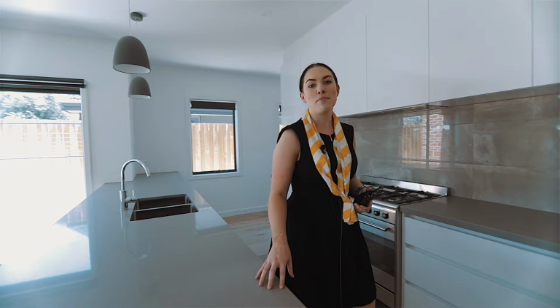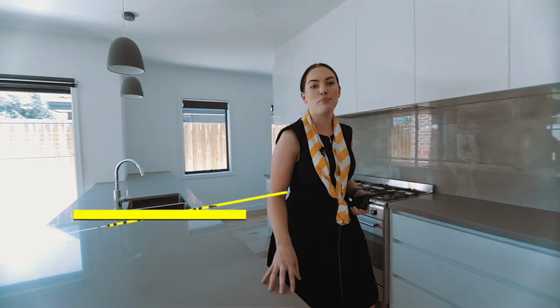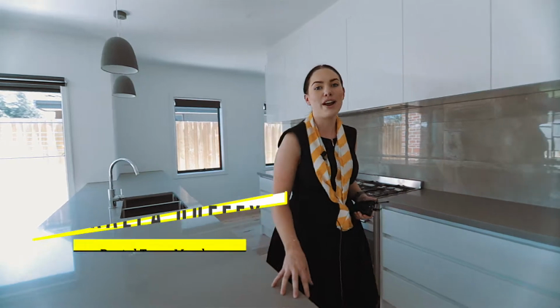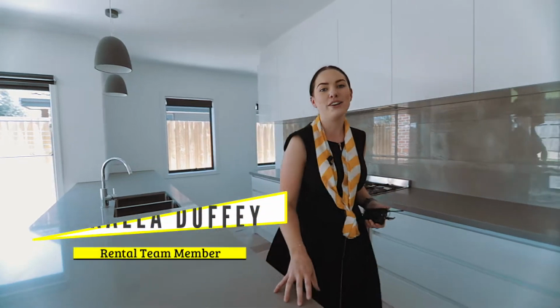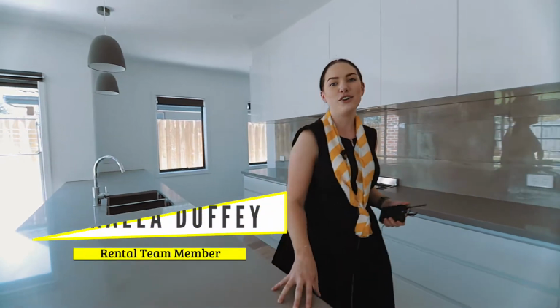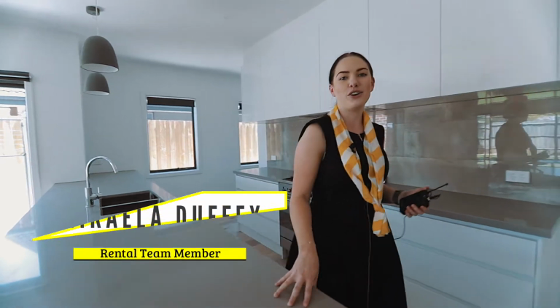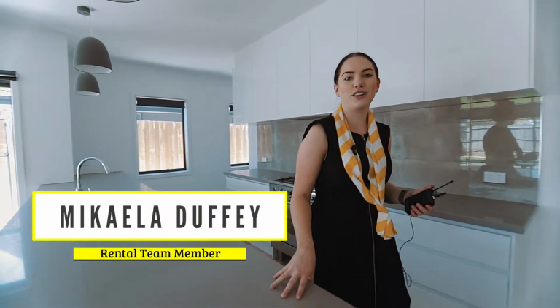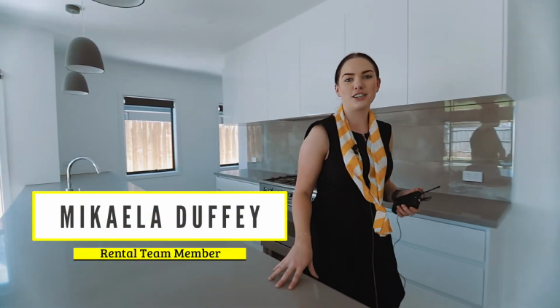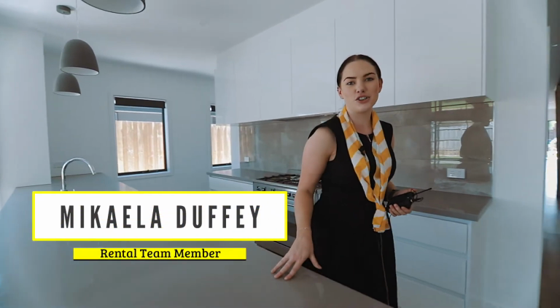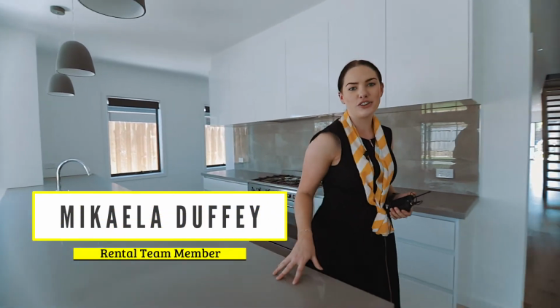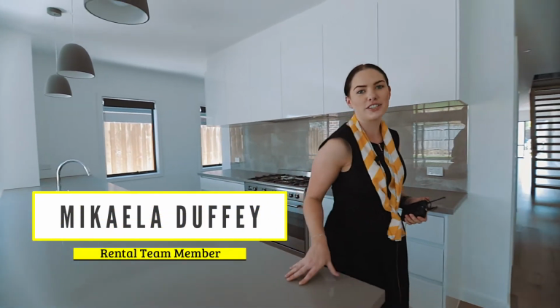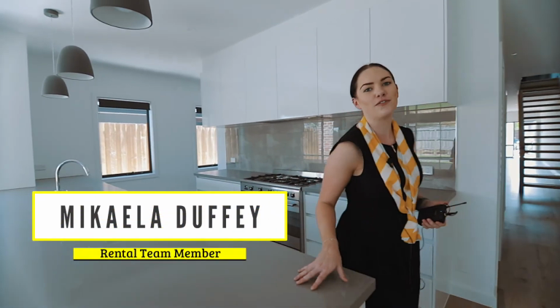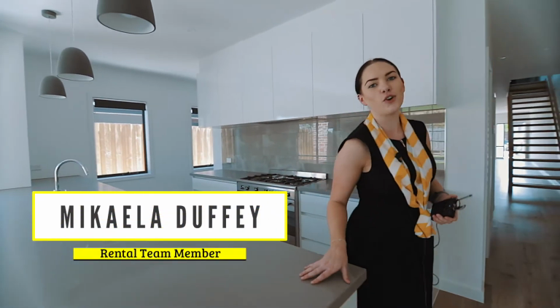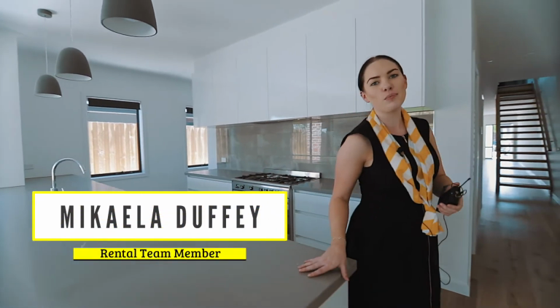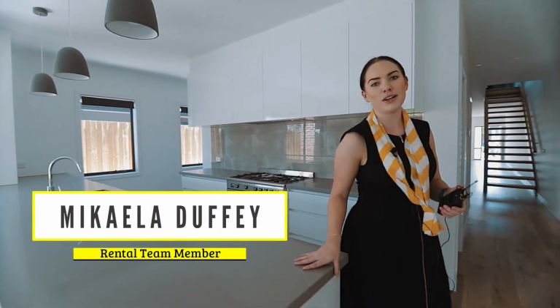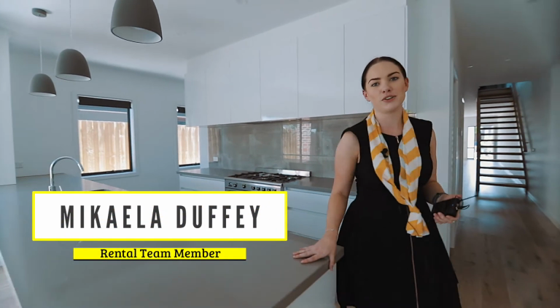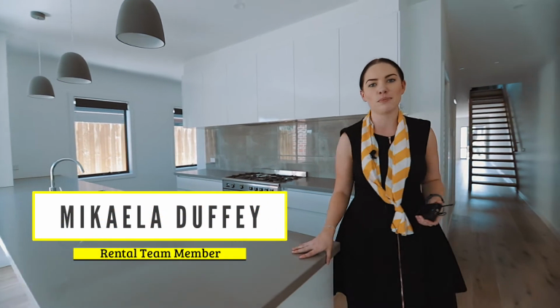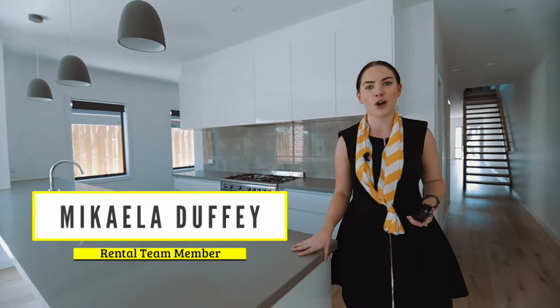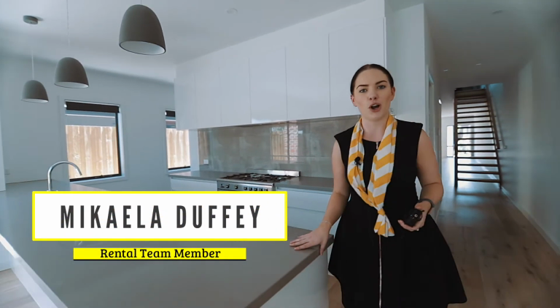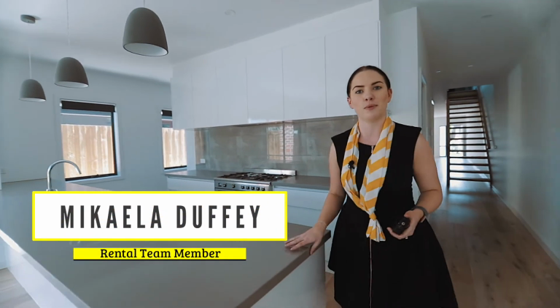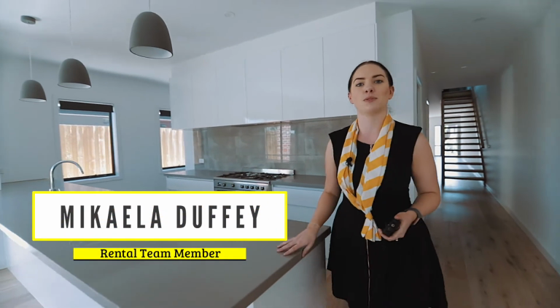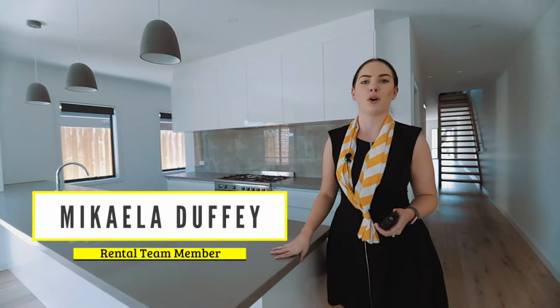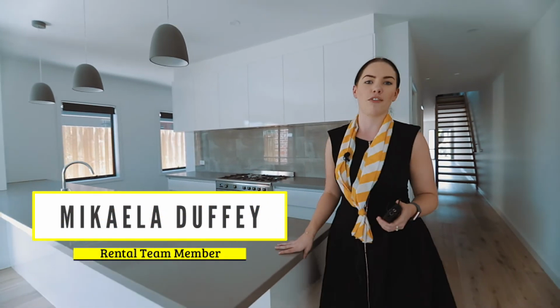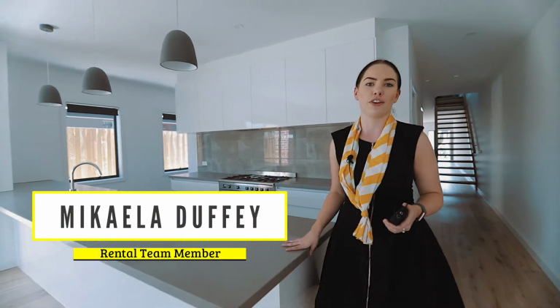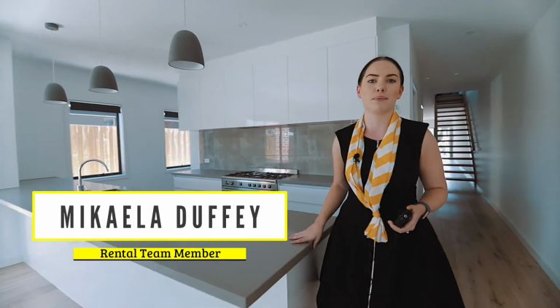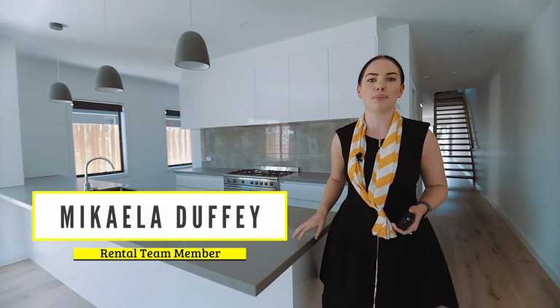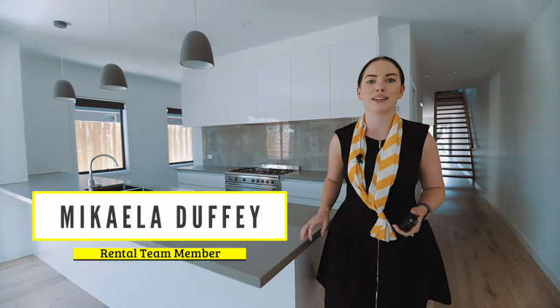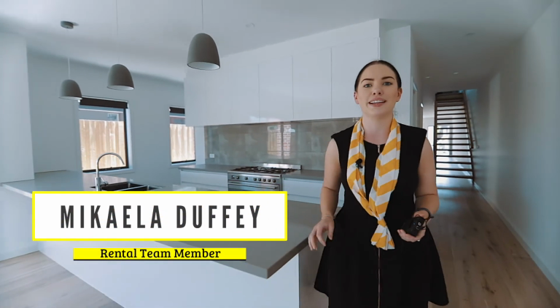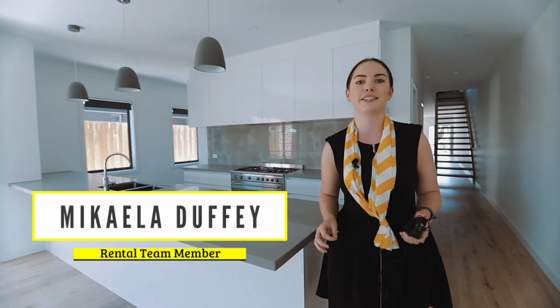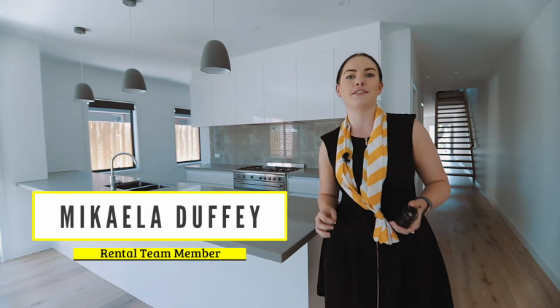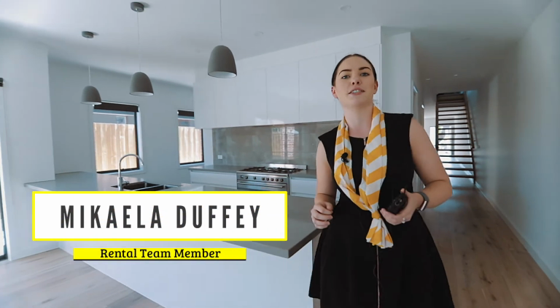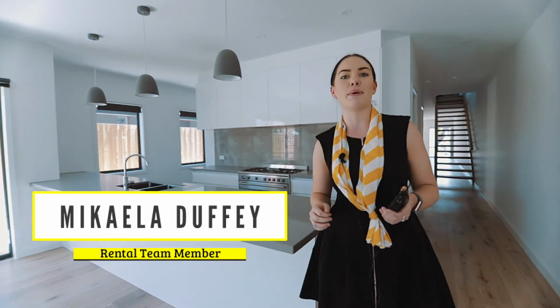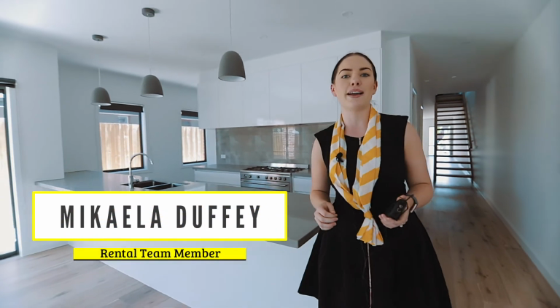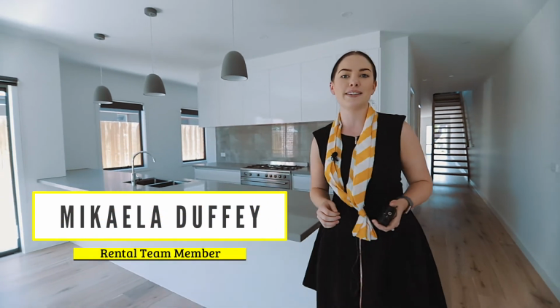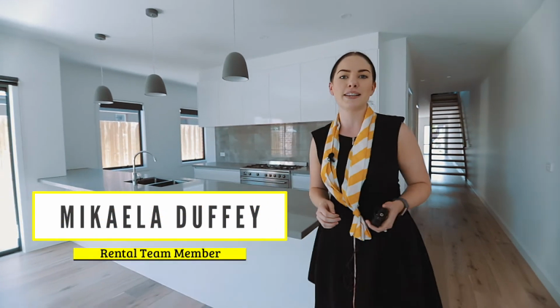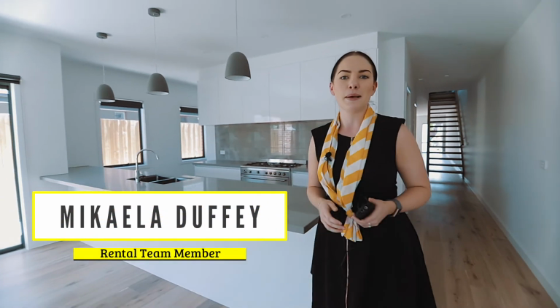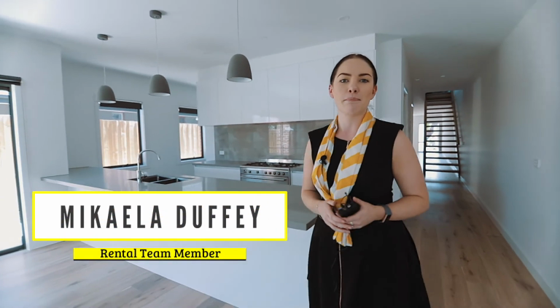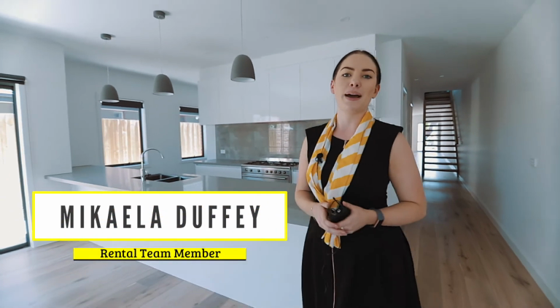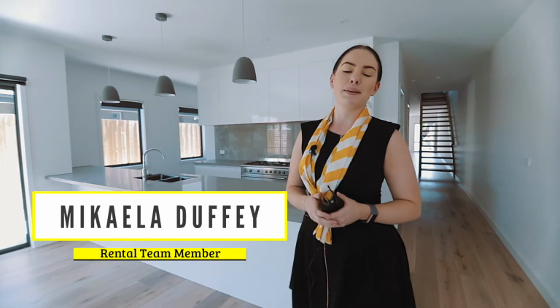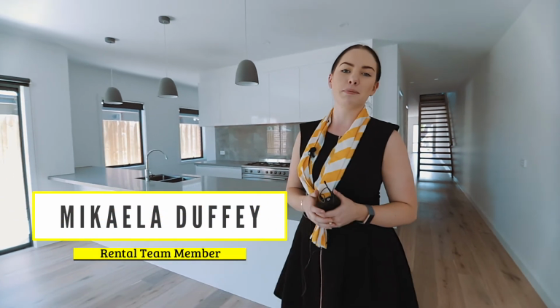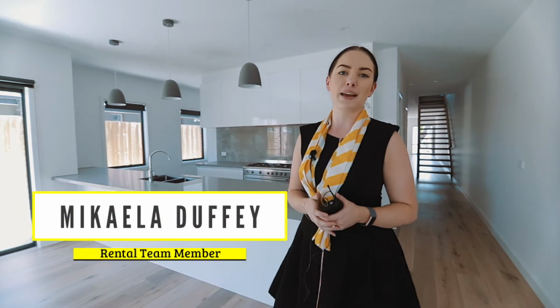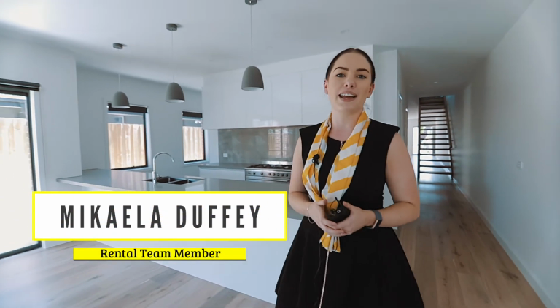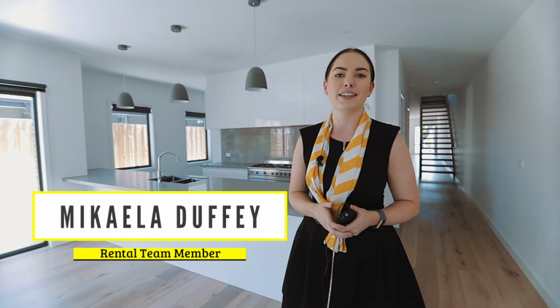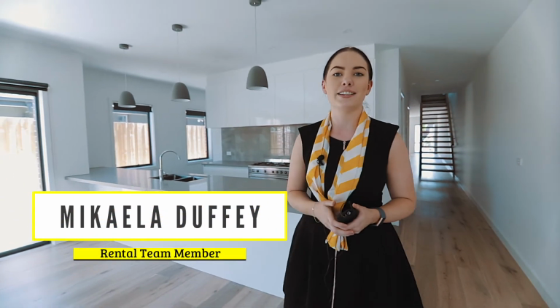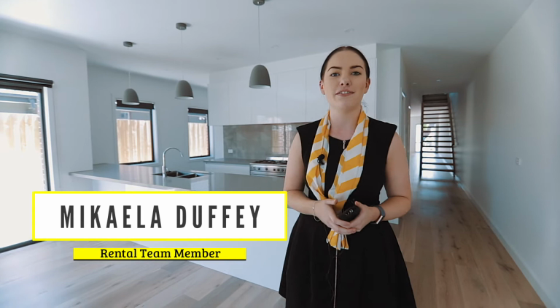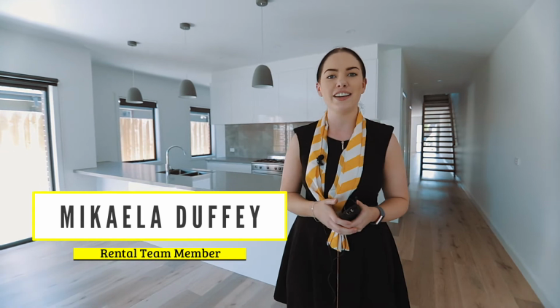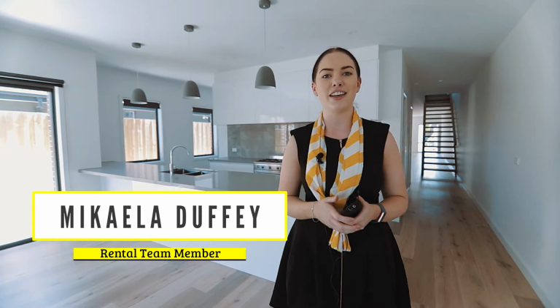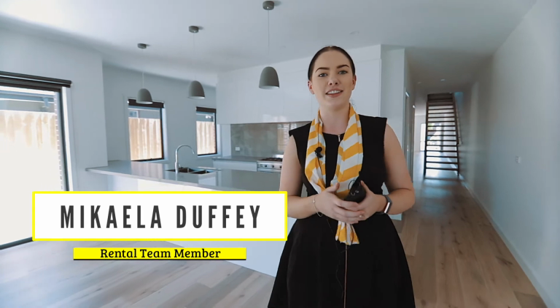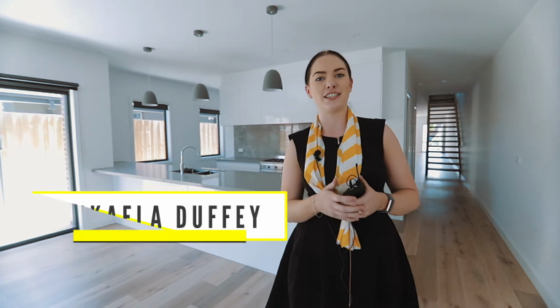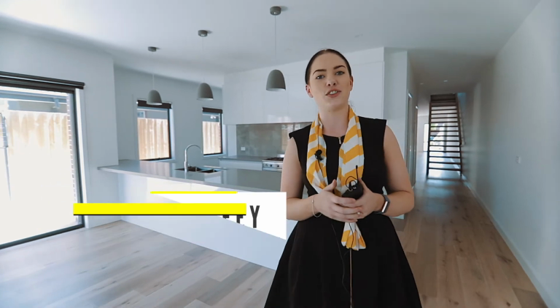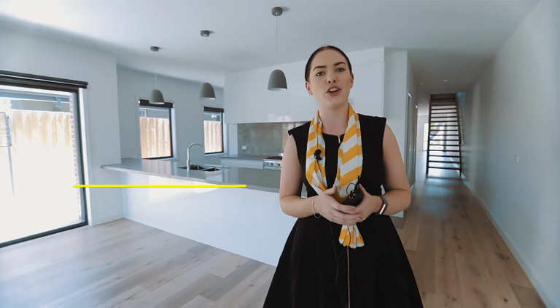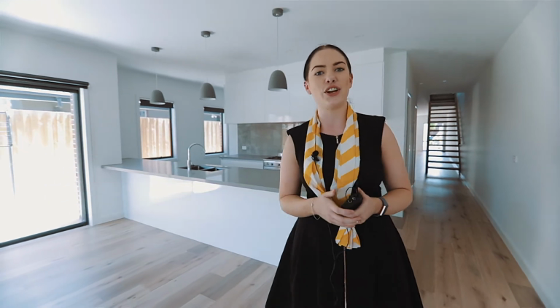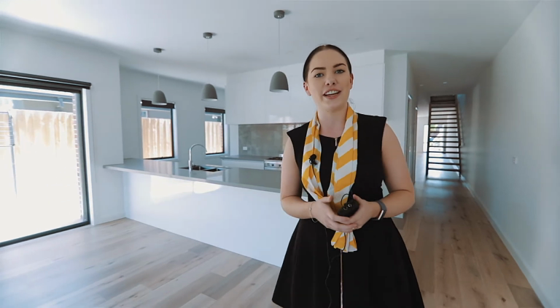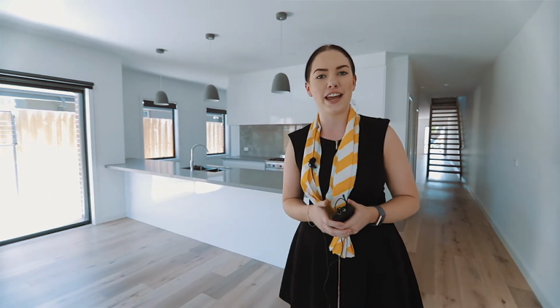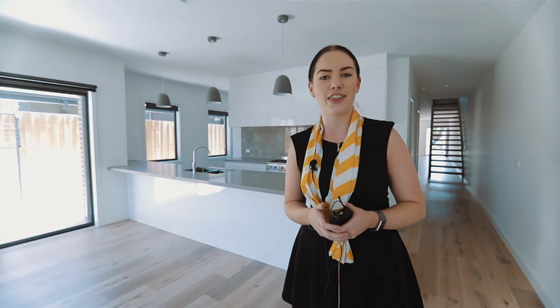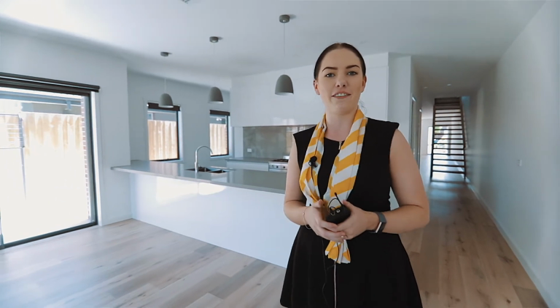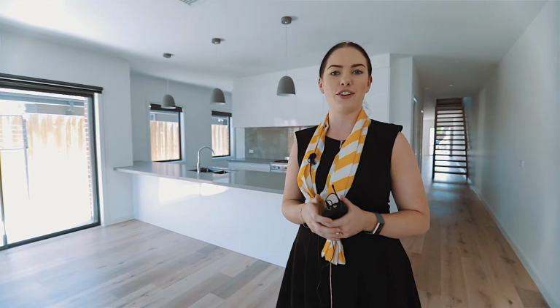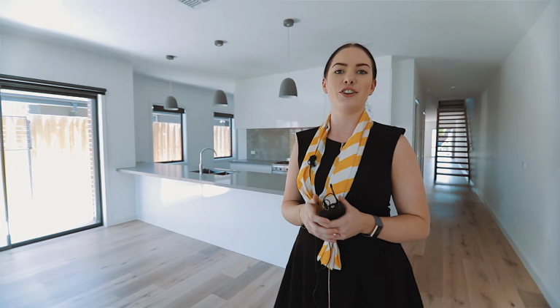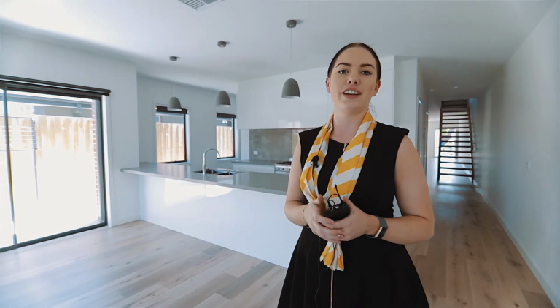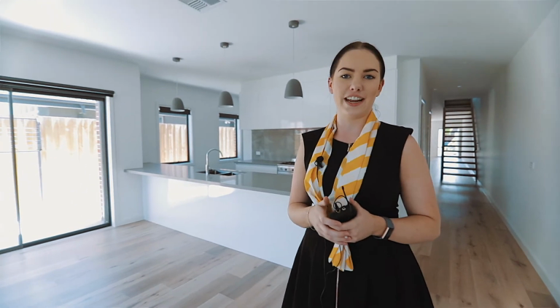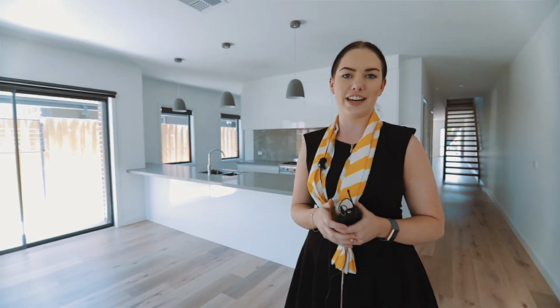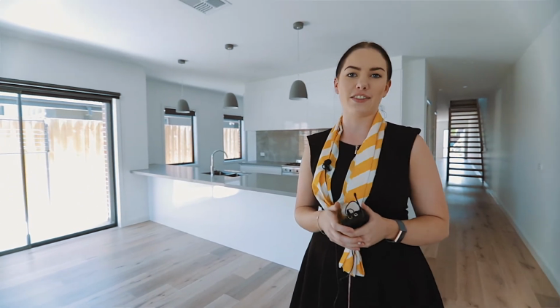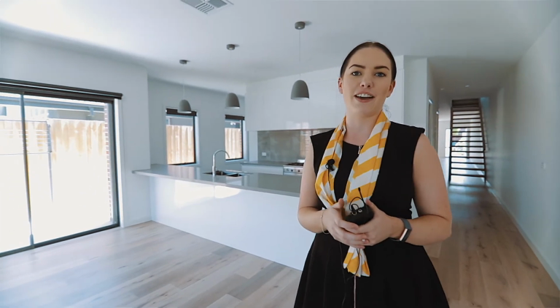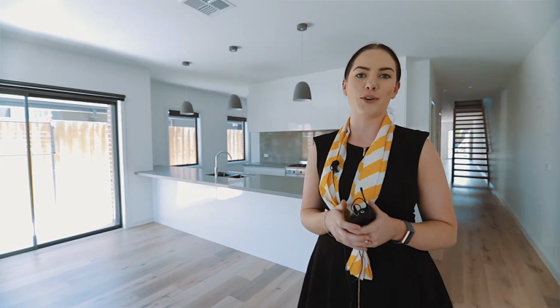Brand new luxurious four-bedroom homes offering plenty of space. My name is Michaela Duffy and this is 30 Keith Avenue in Edithvale.